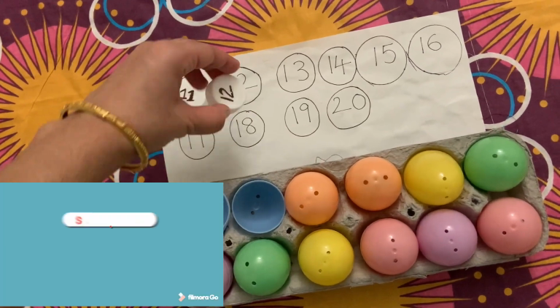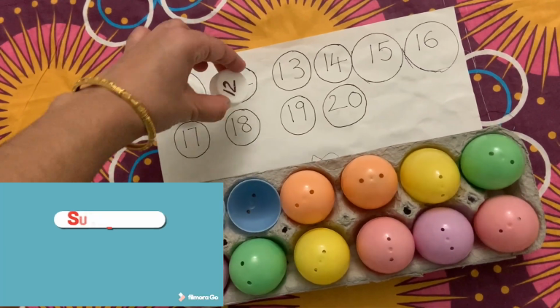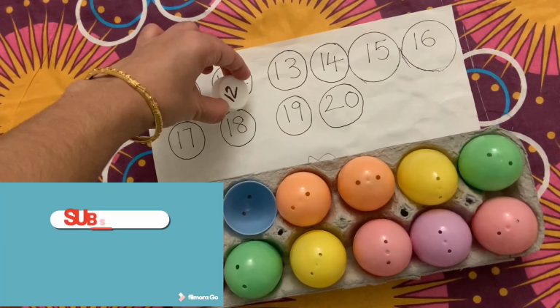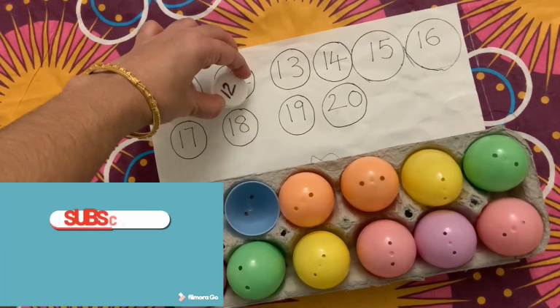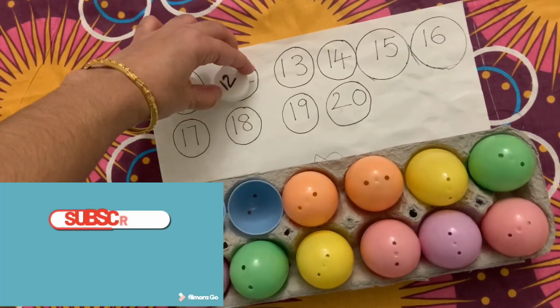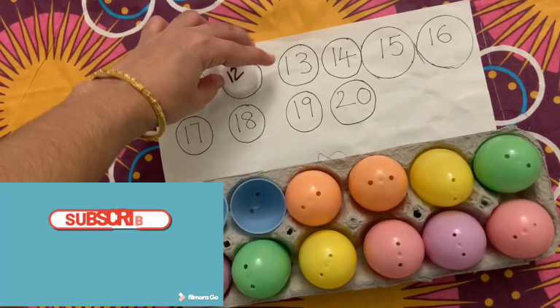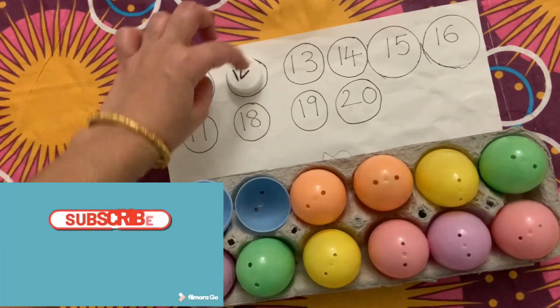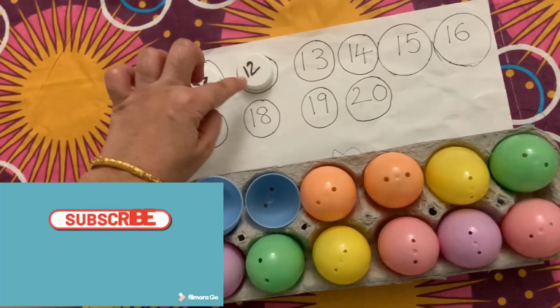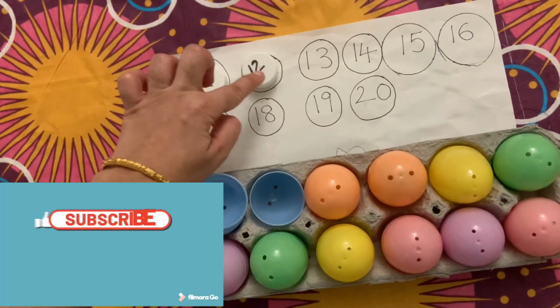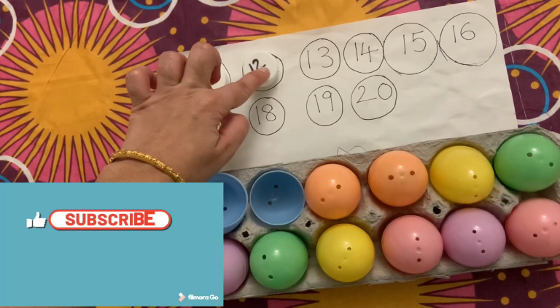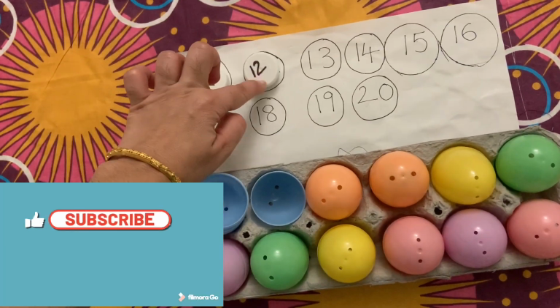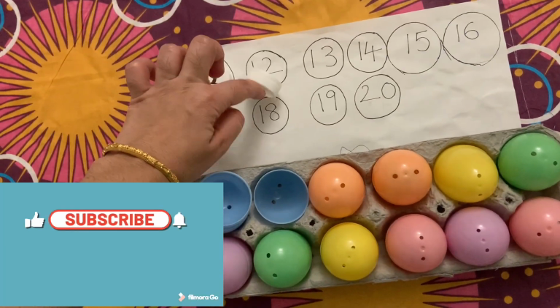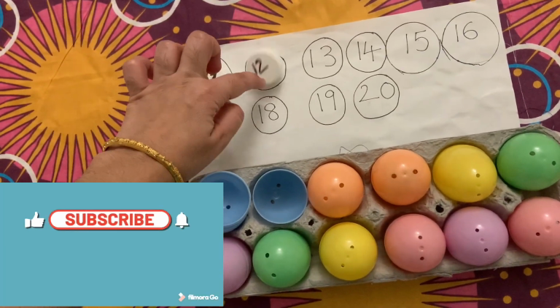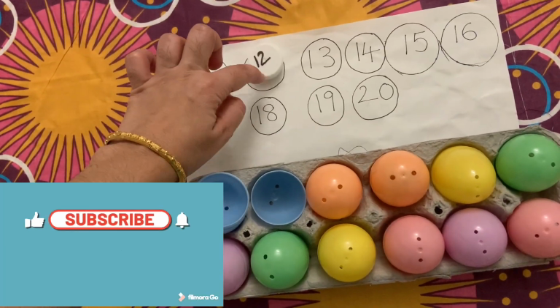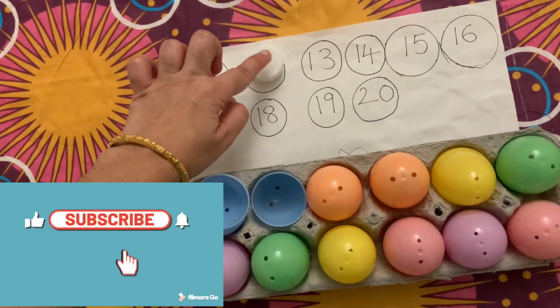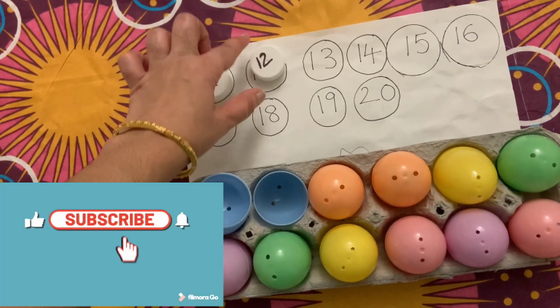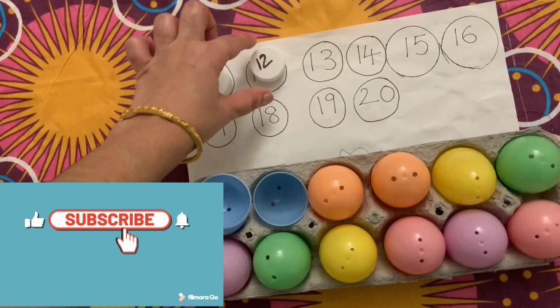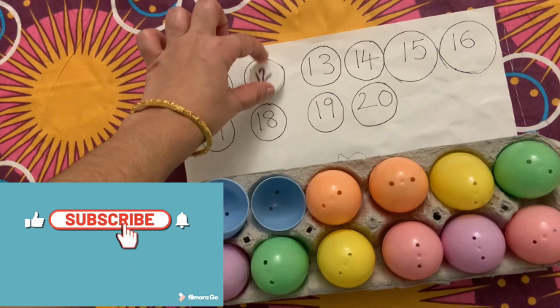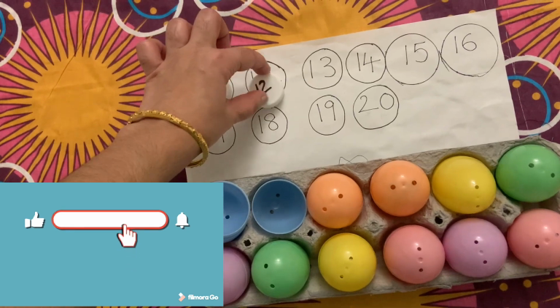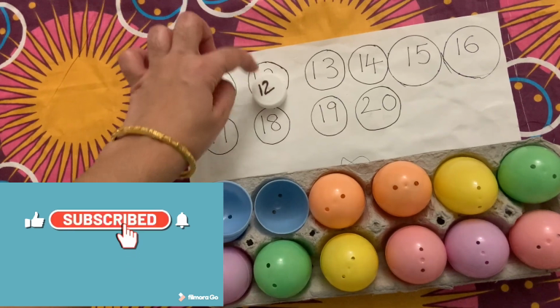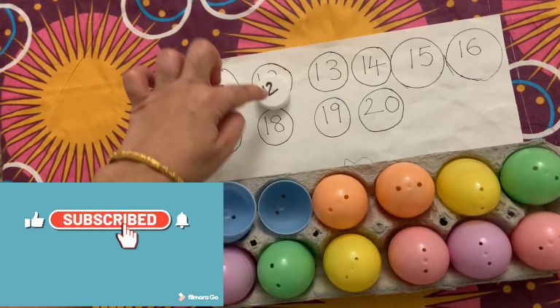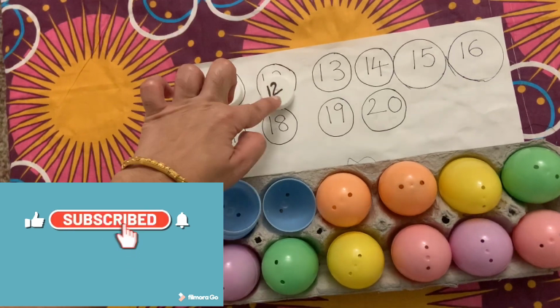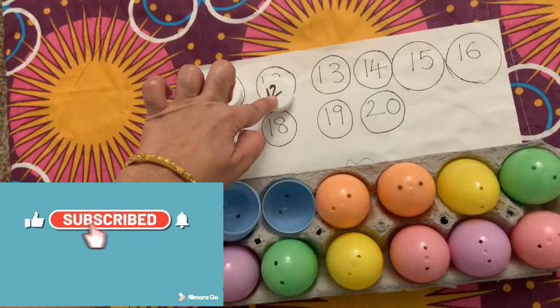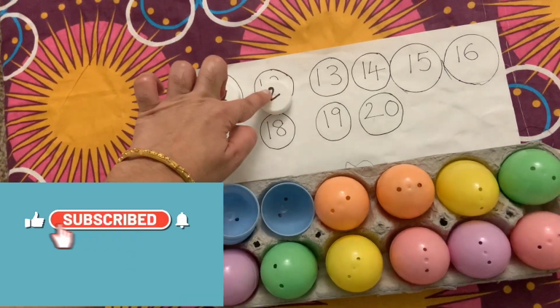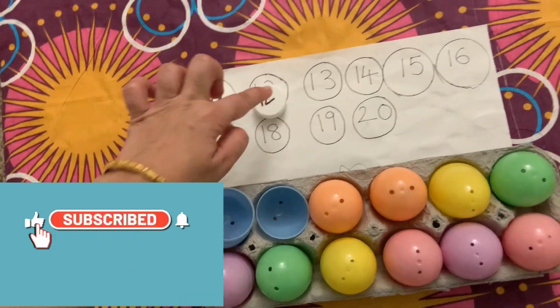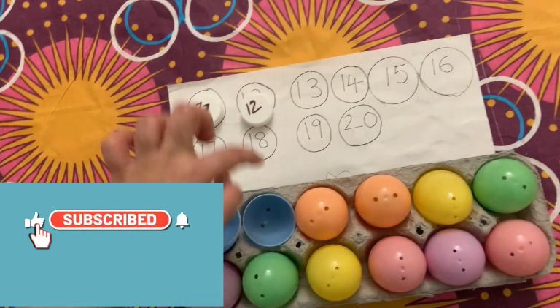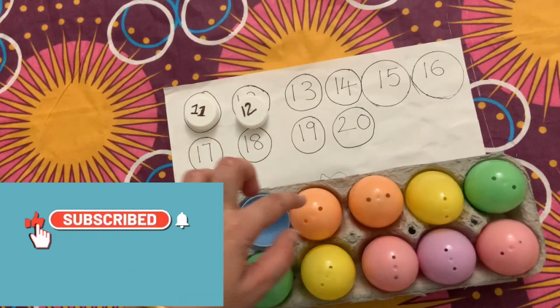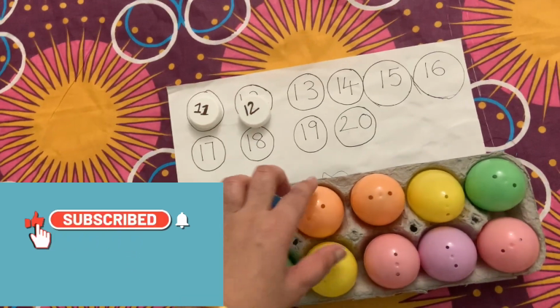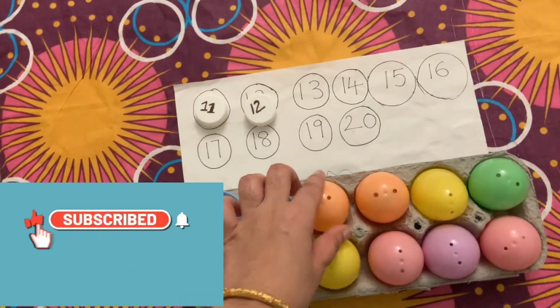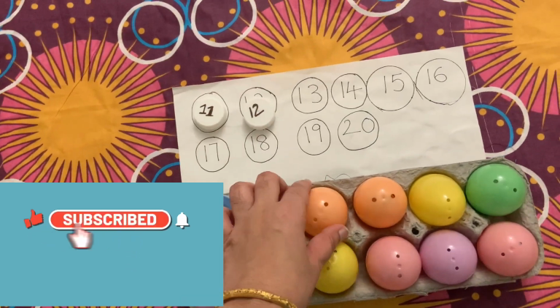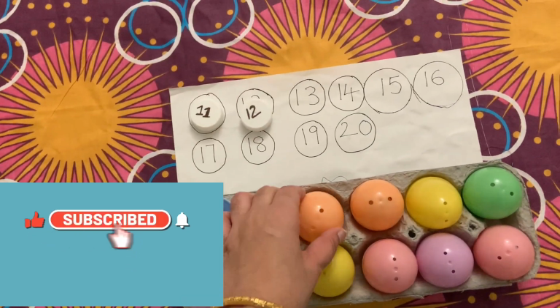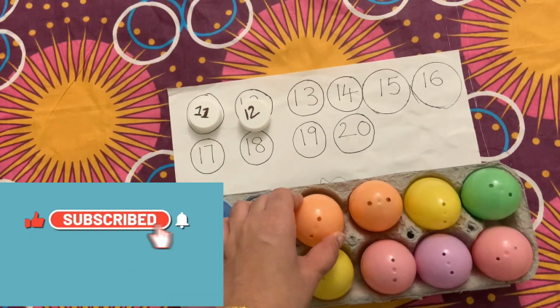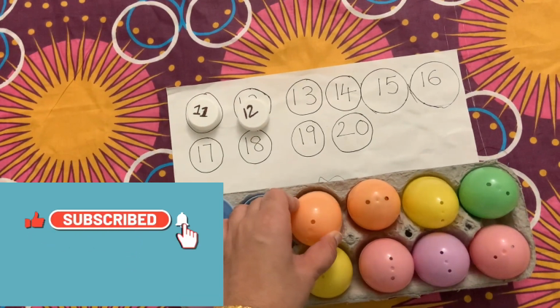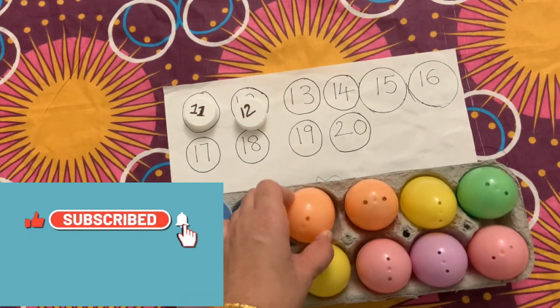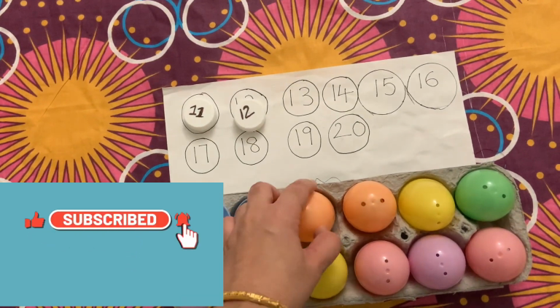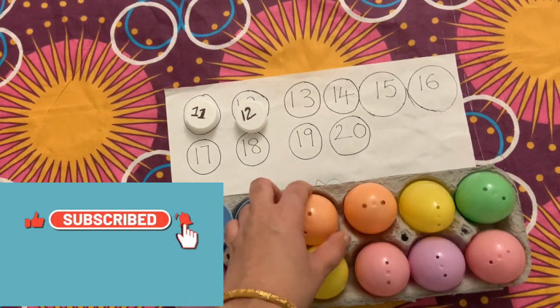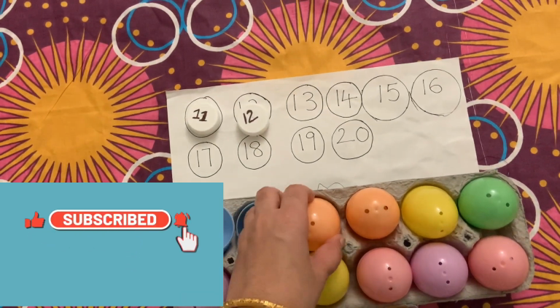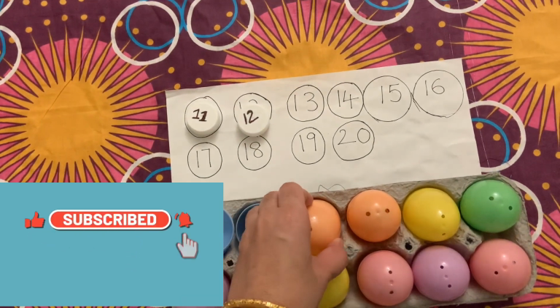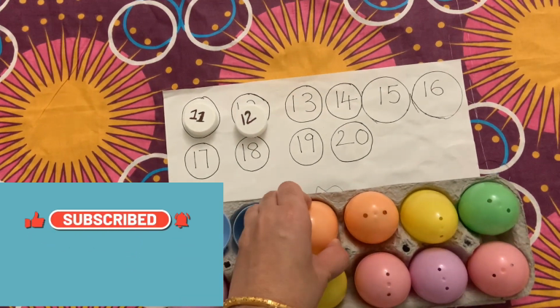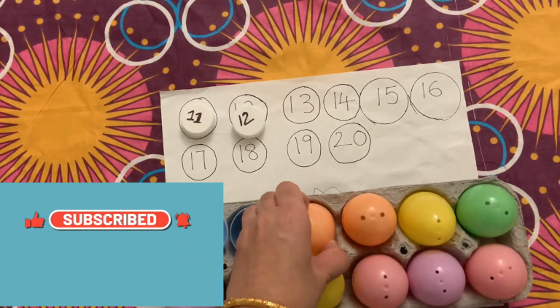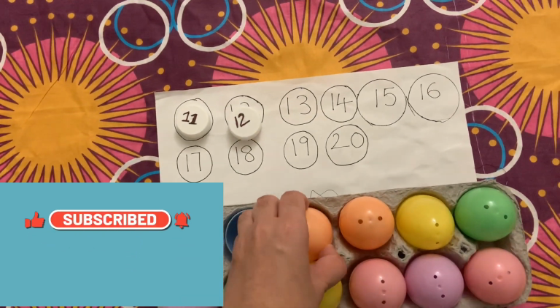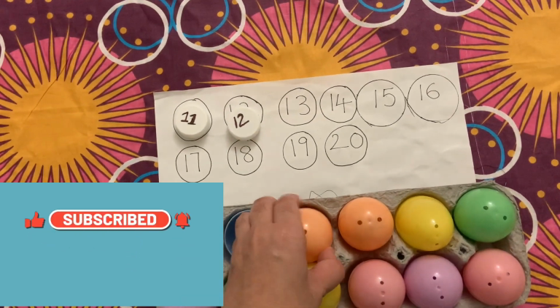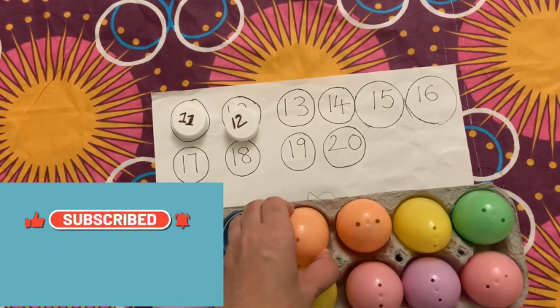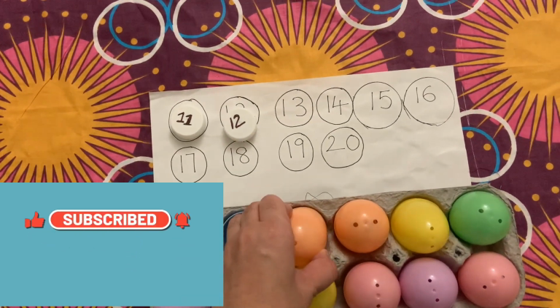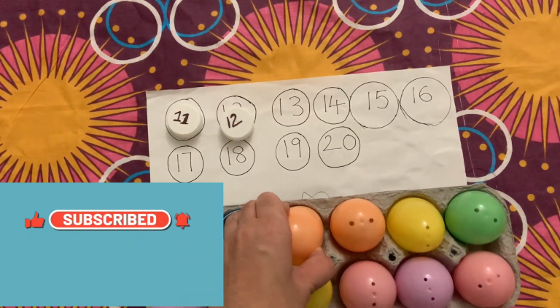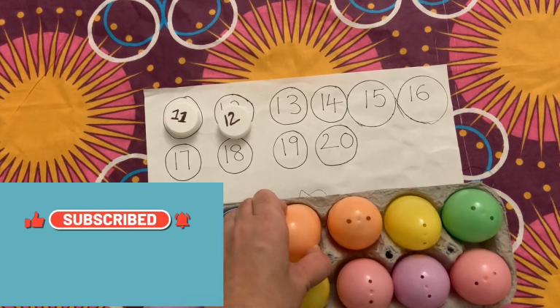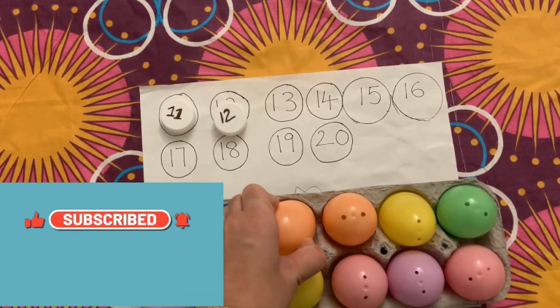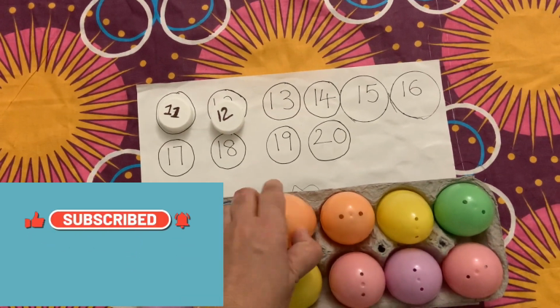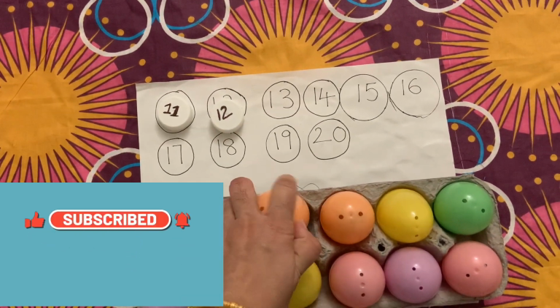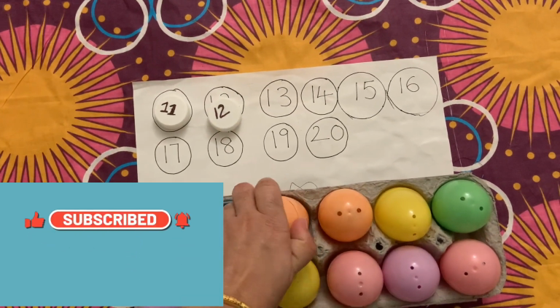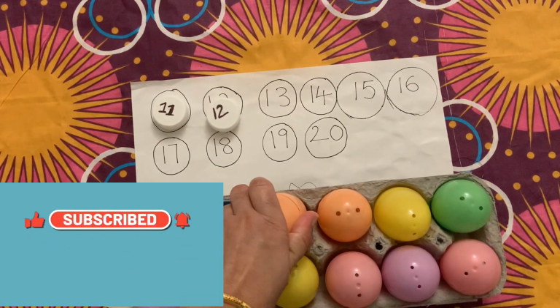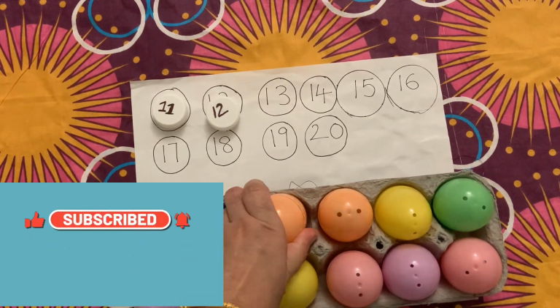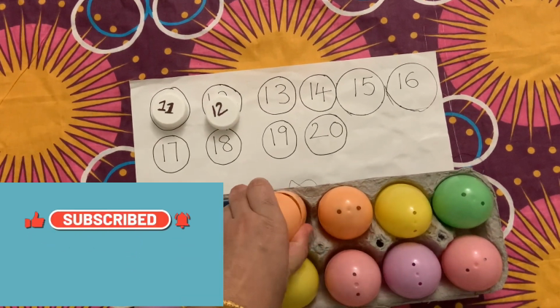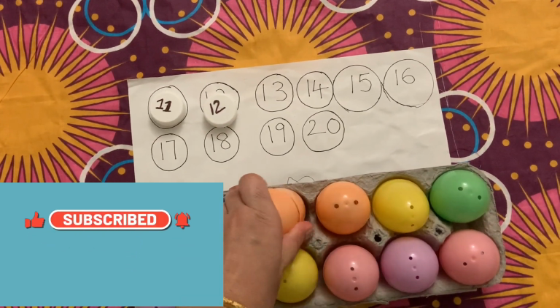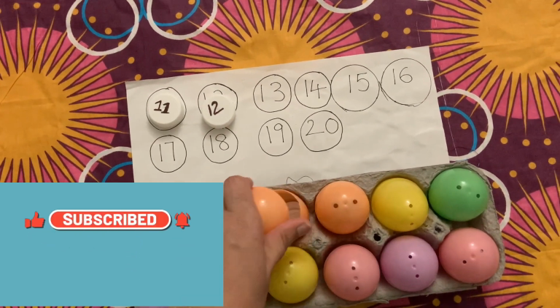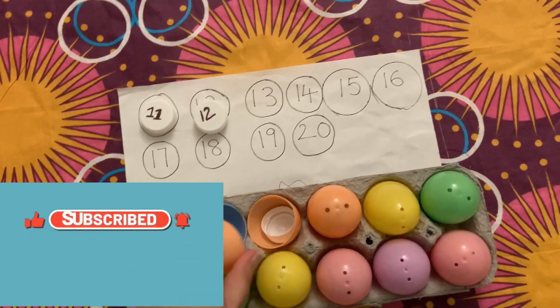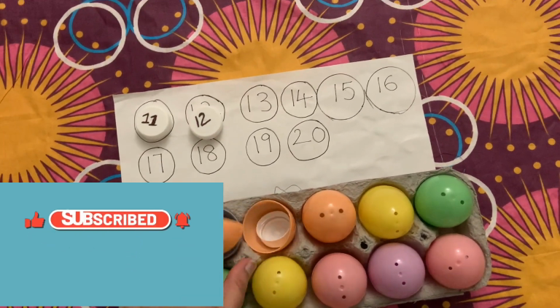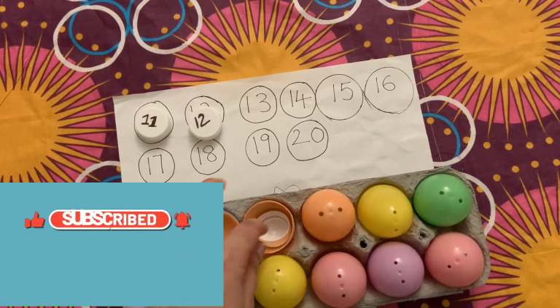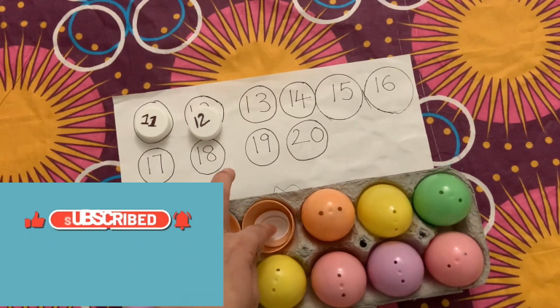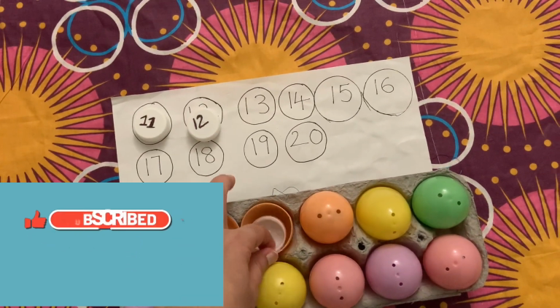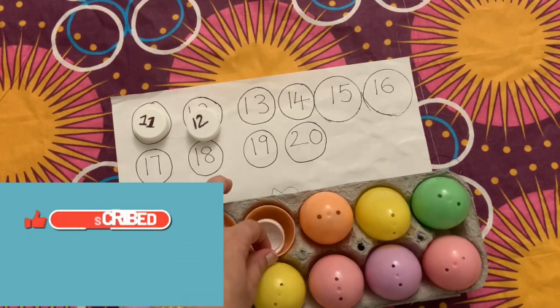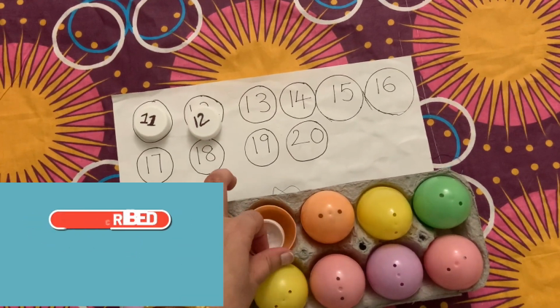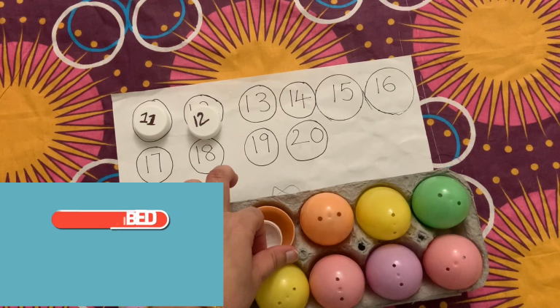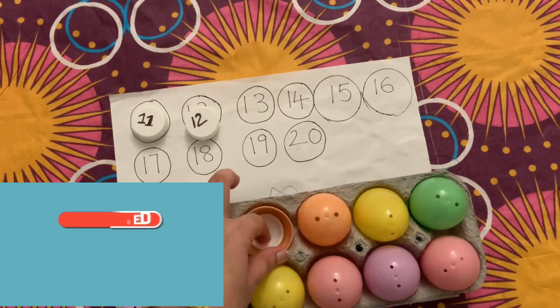We can even hide the plastic eggs in different places around the house and make a treasure hunt of numbers.